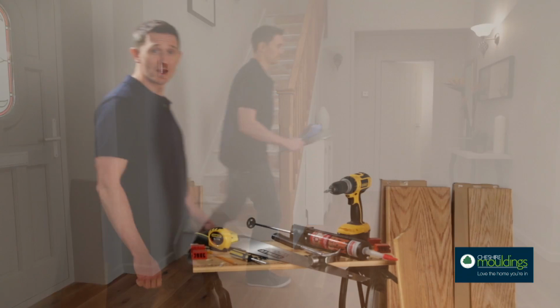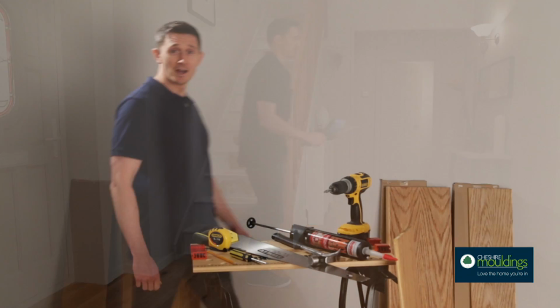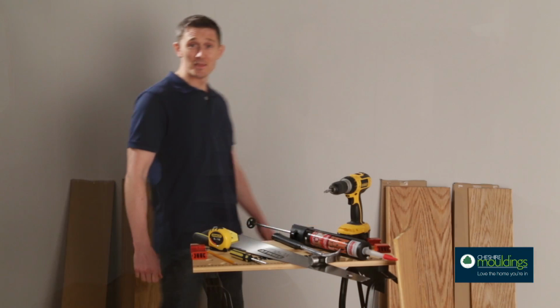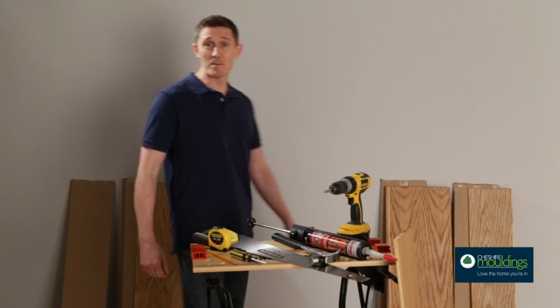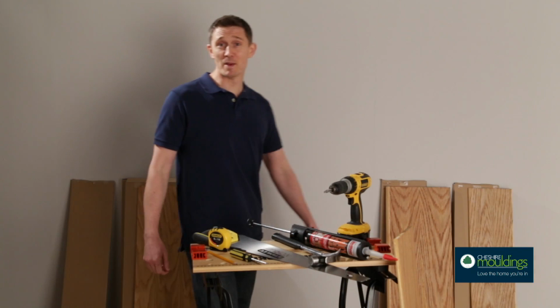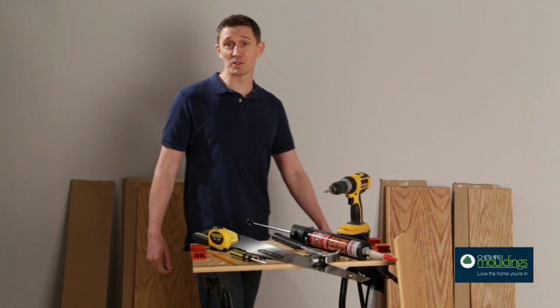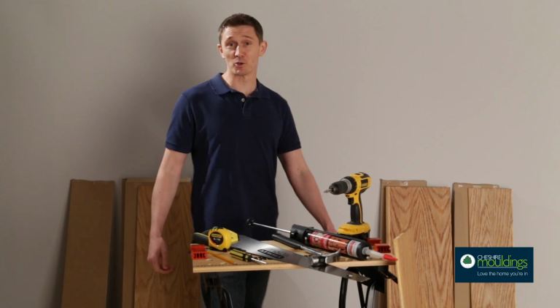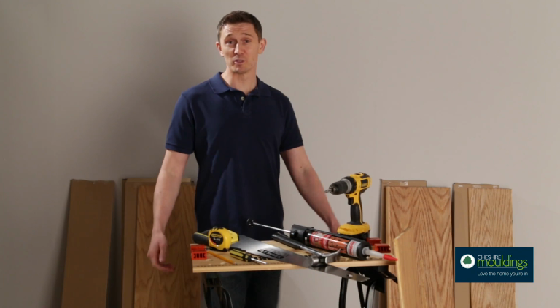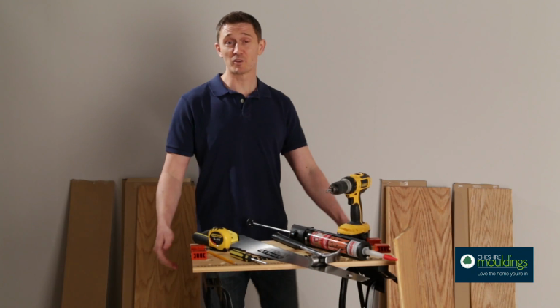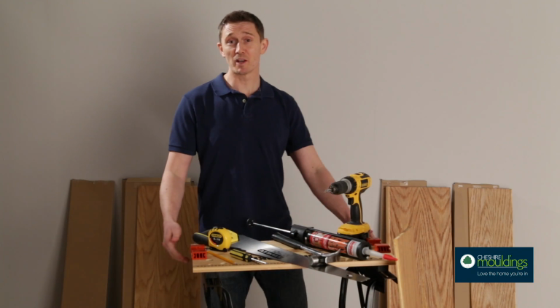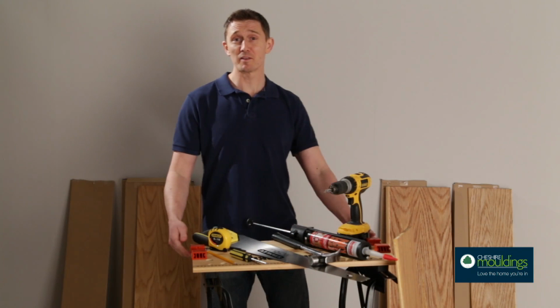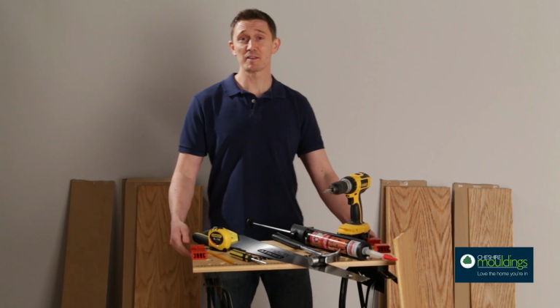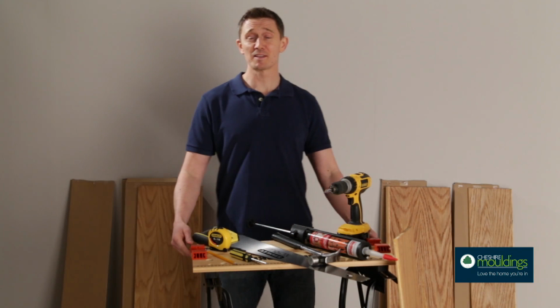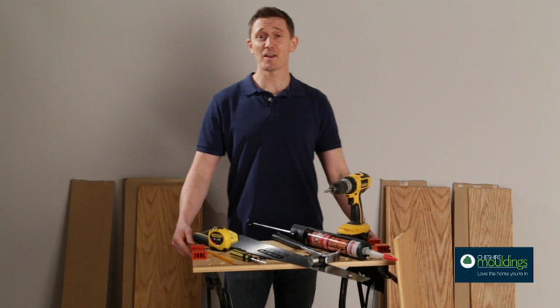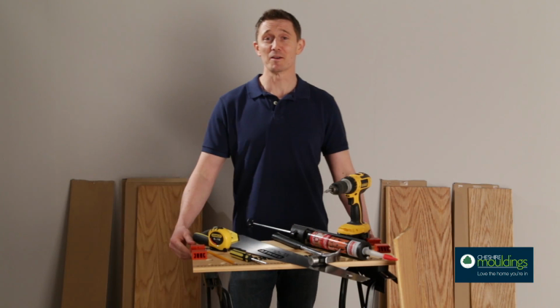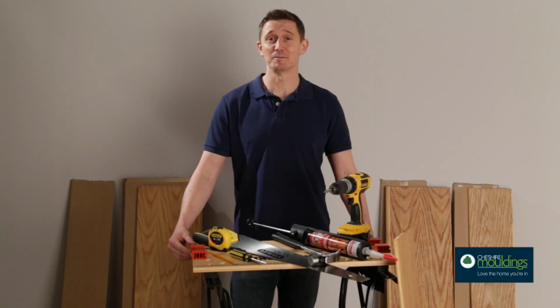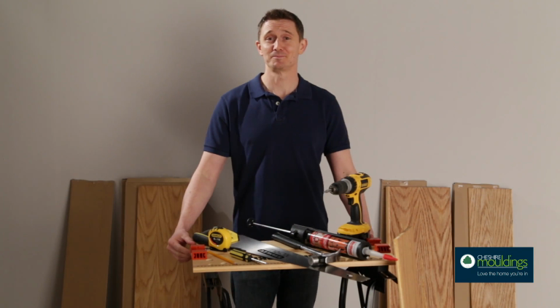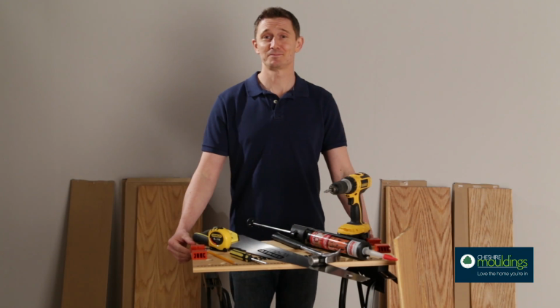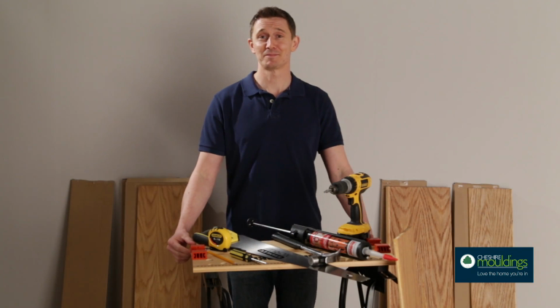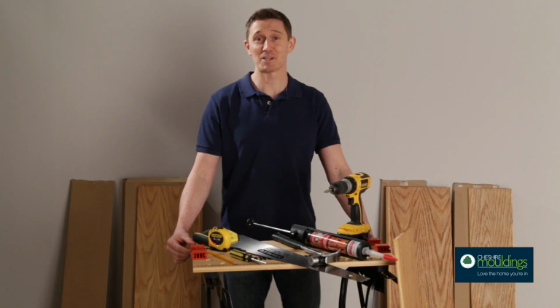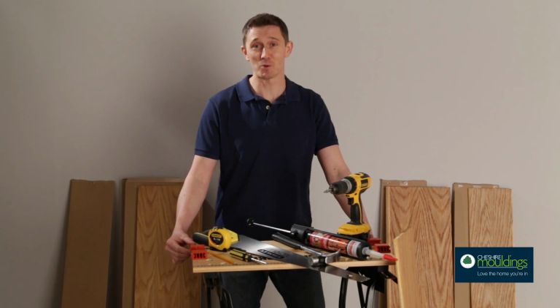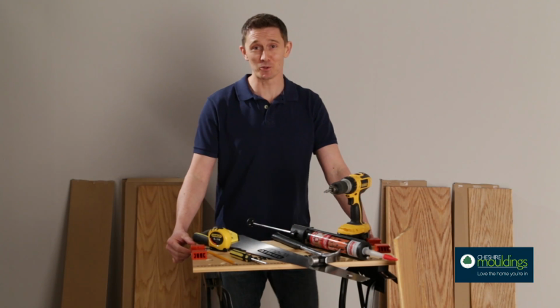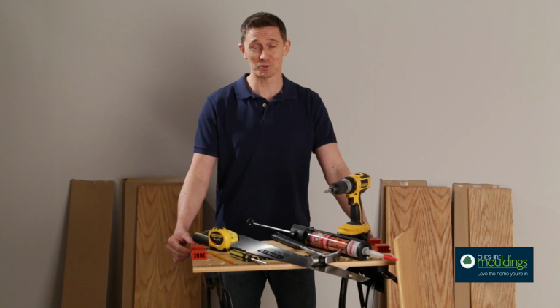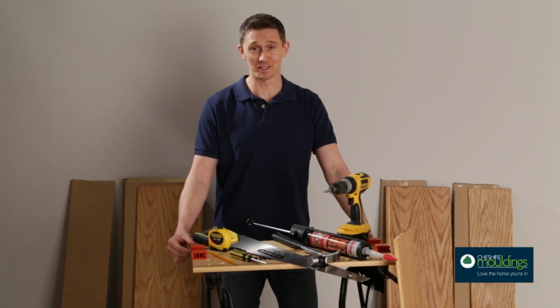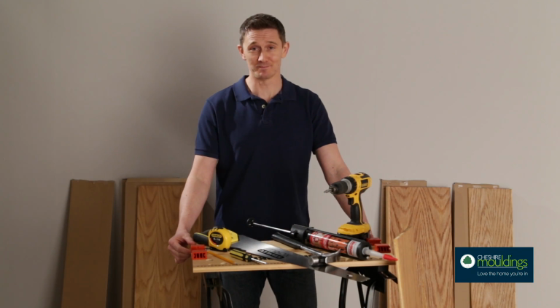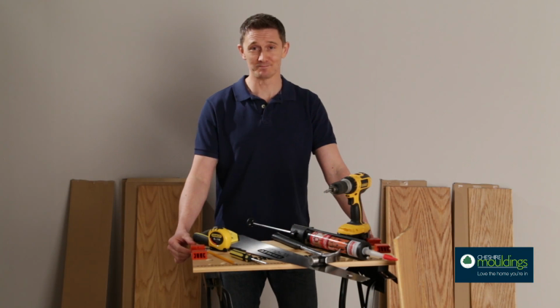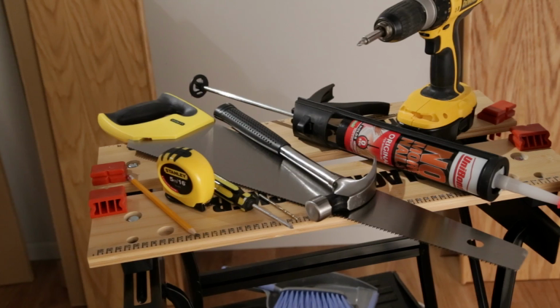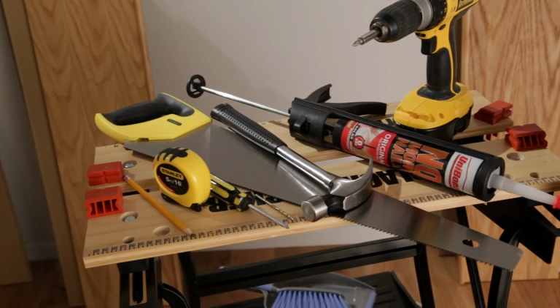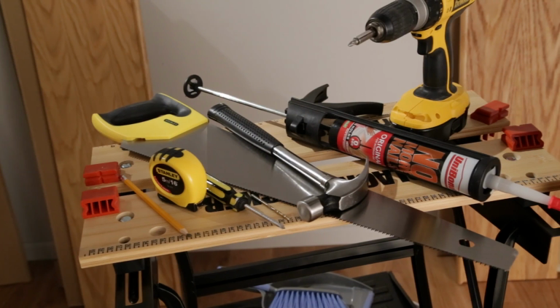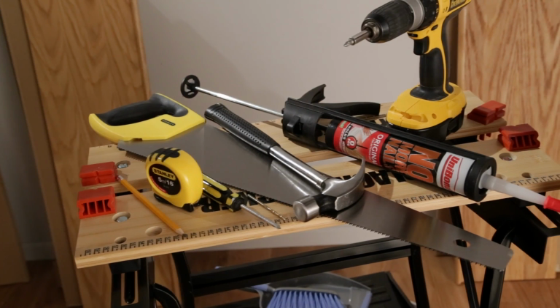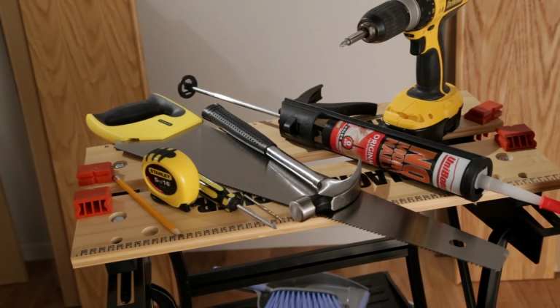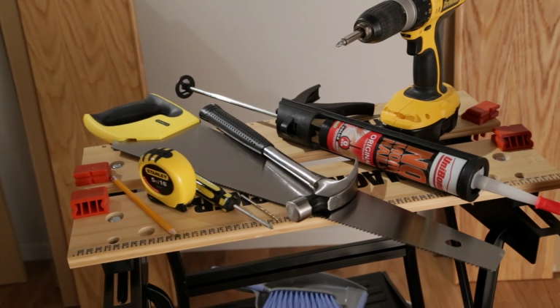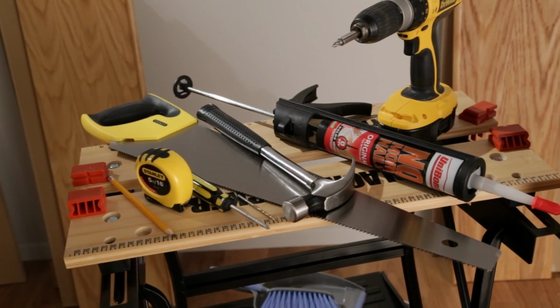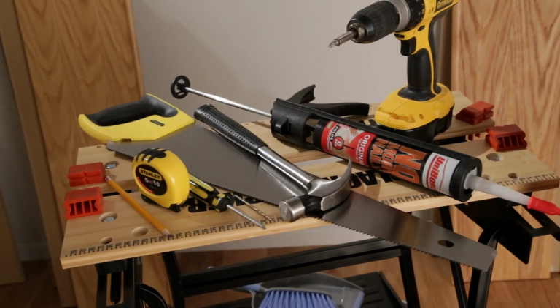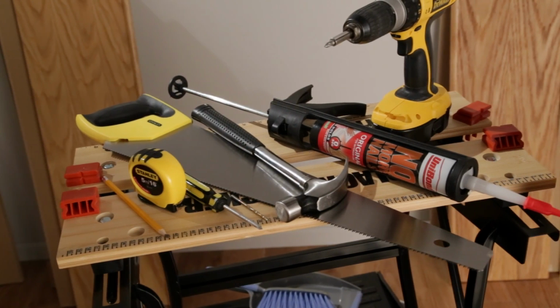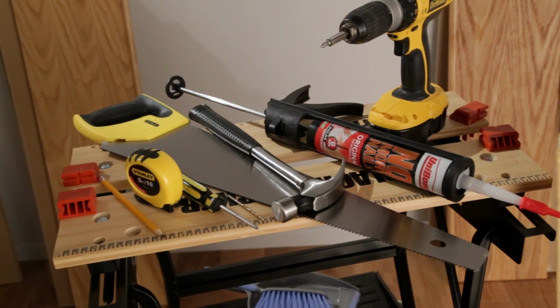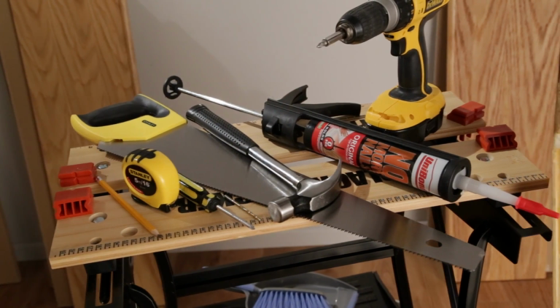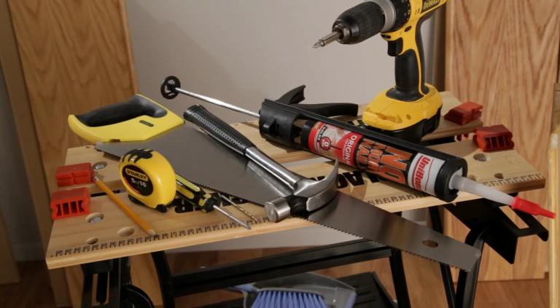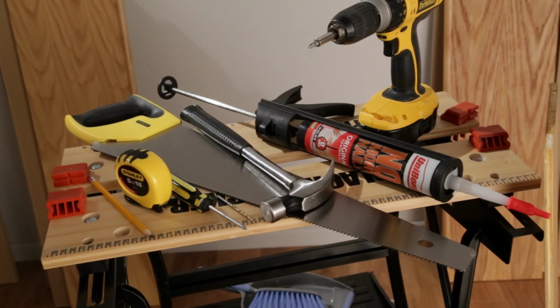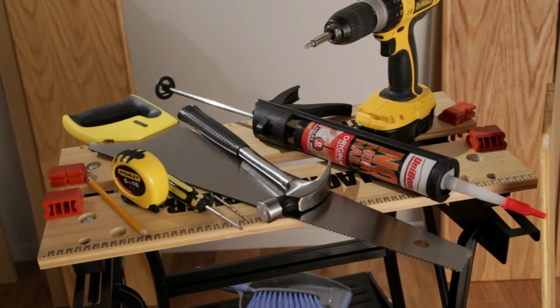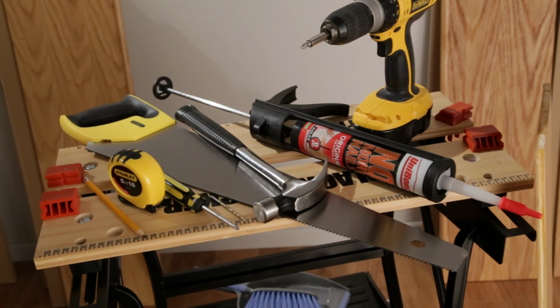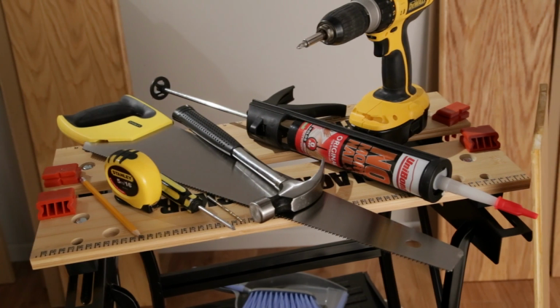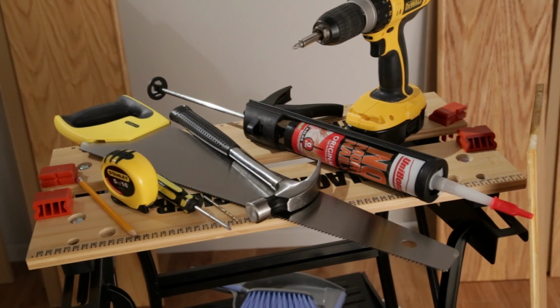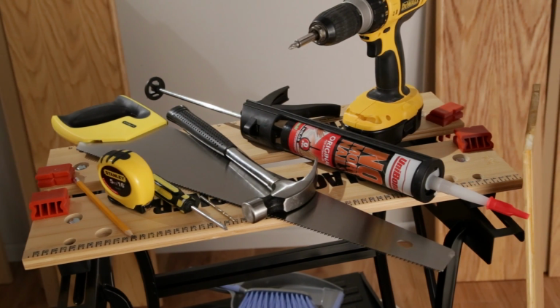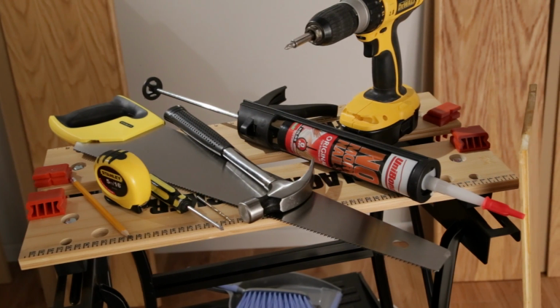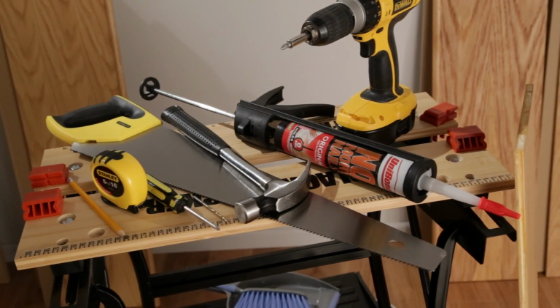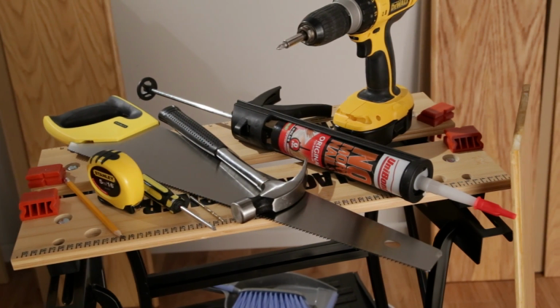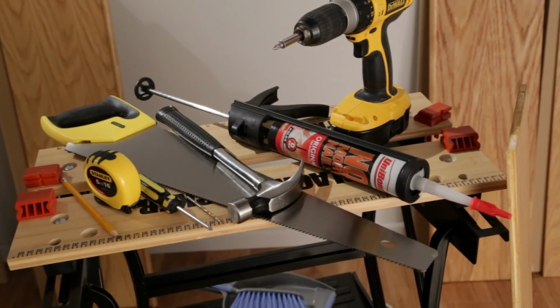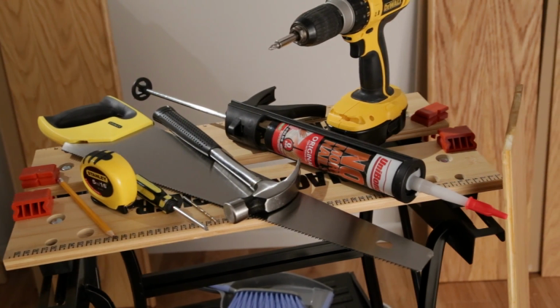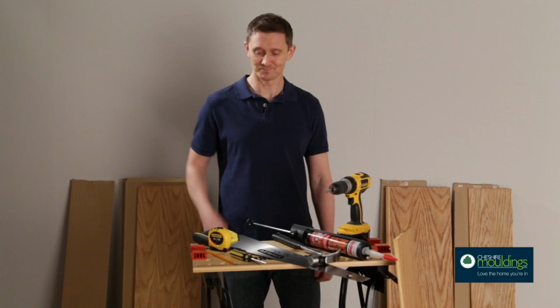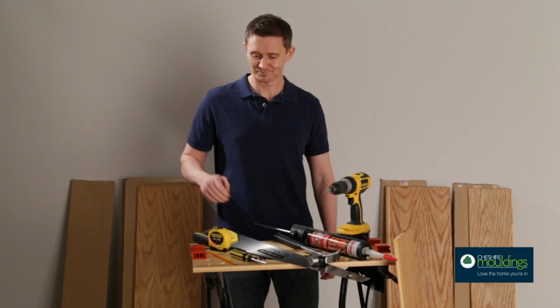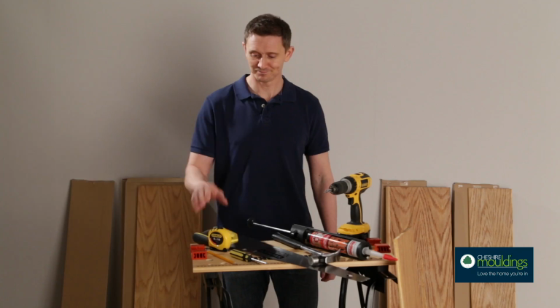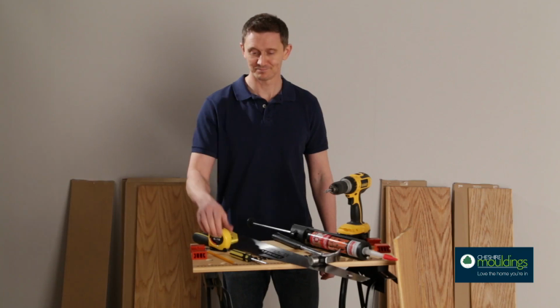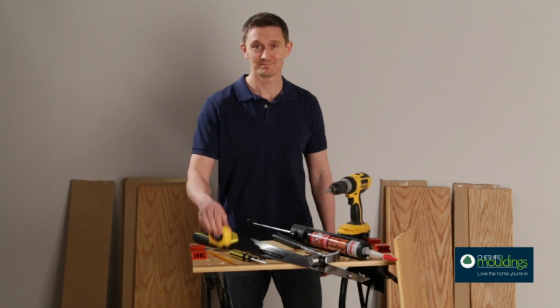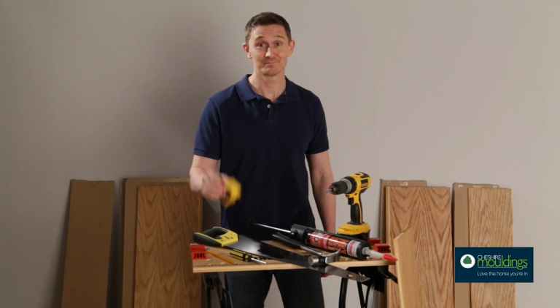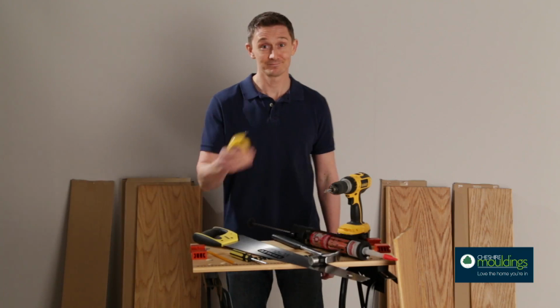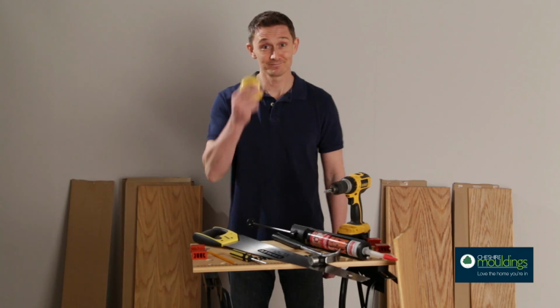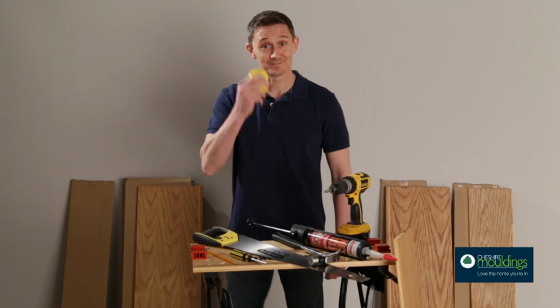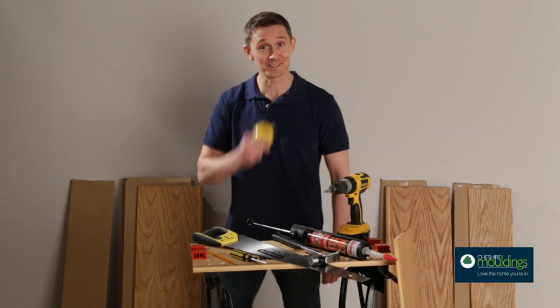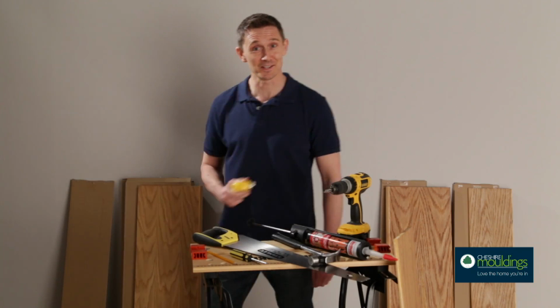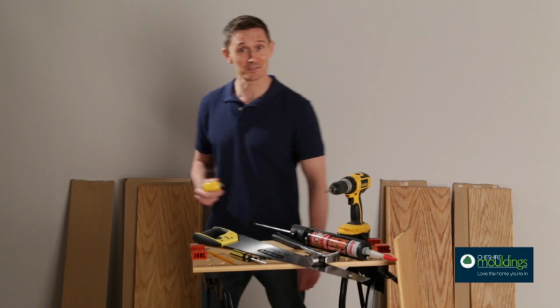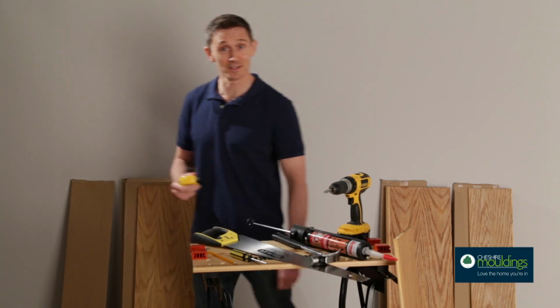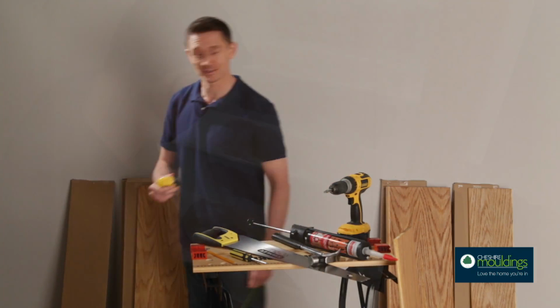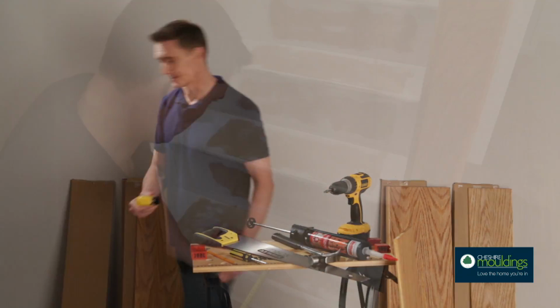Make sure you've got everything together. Here's what you'll need: some basic tools and your stair flooring. Let's get started.